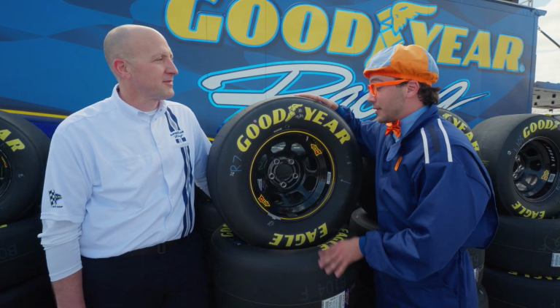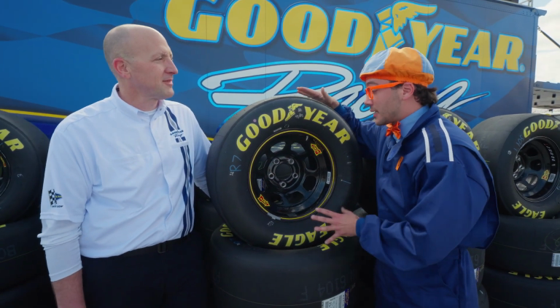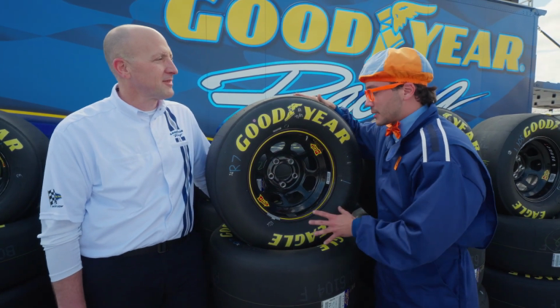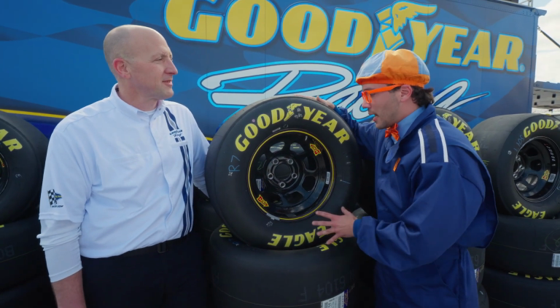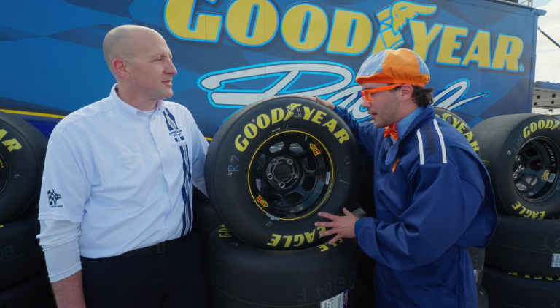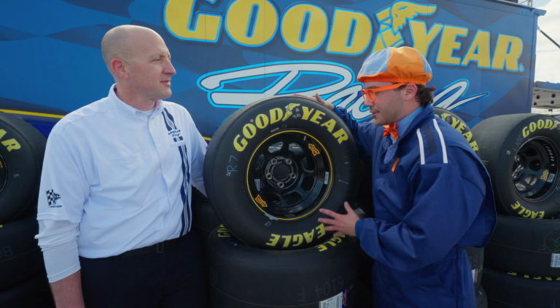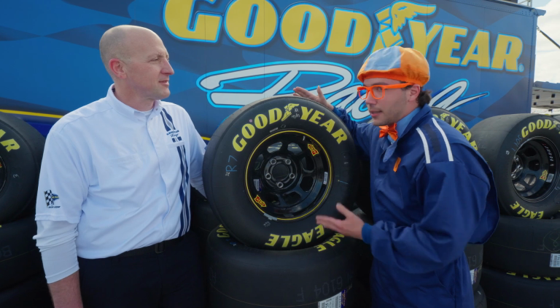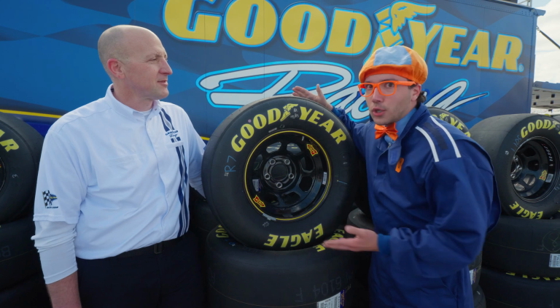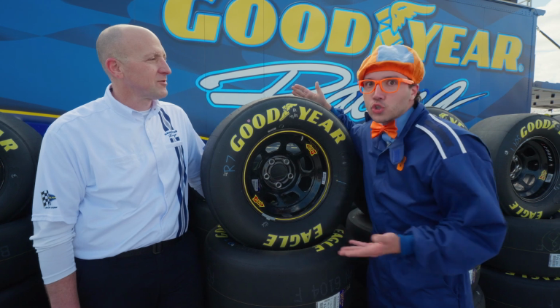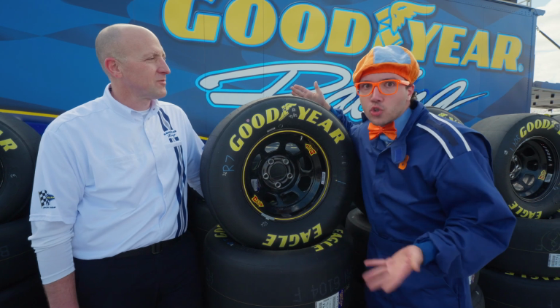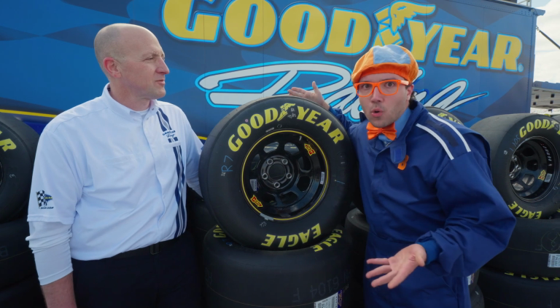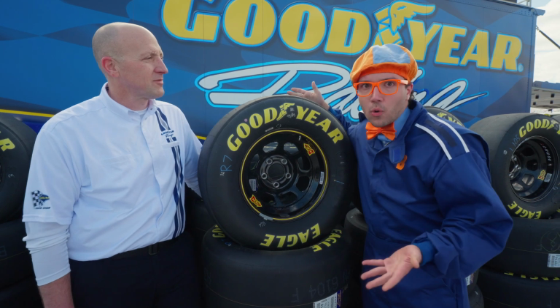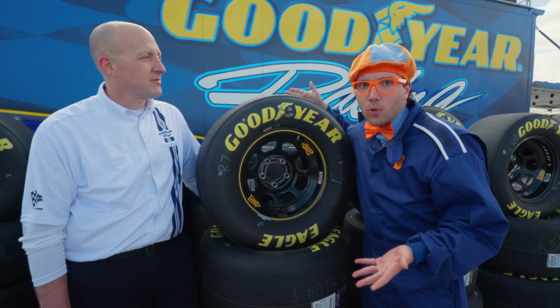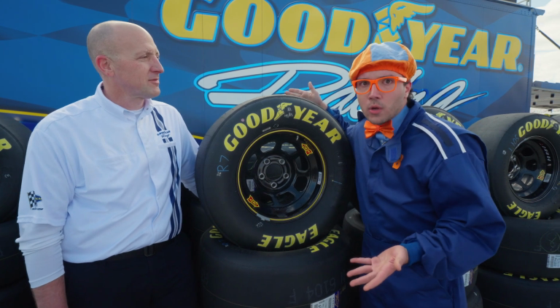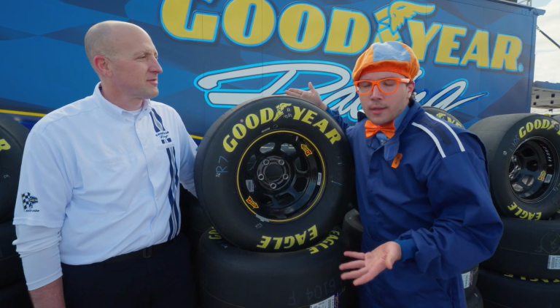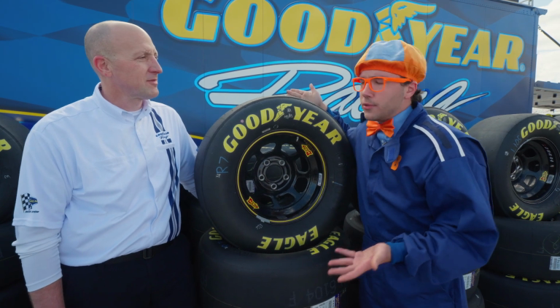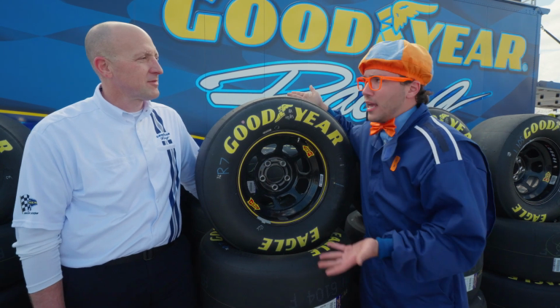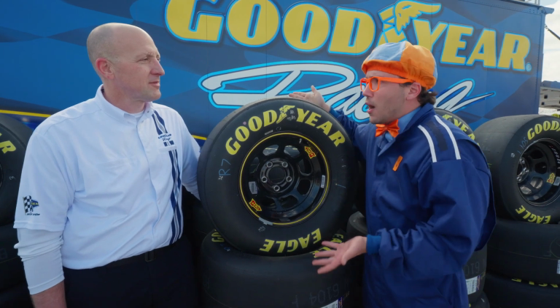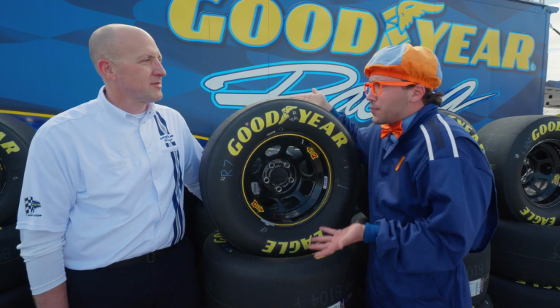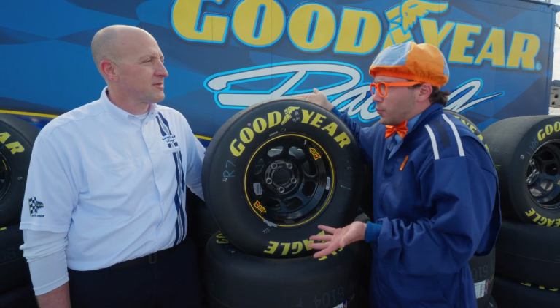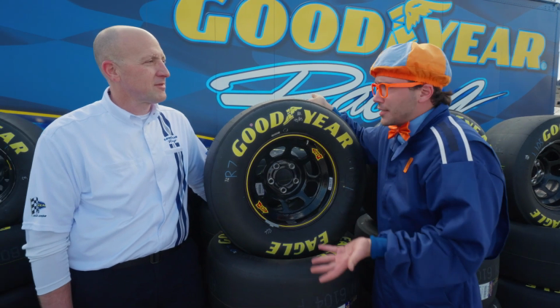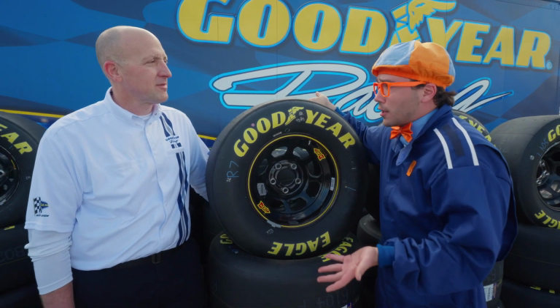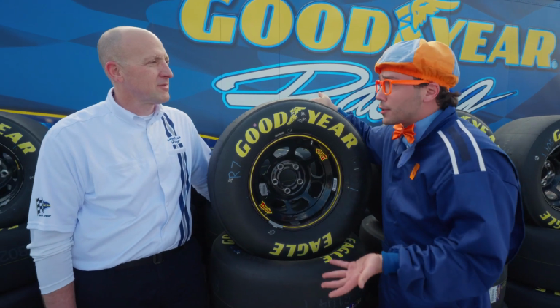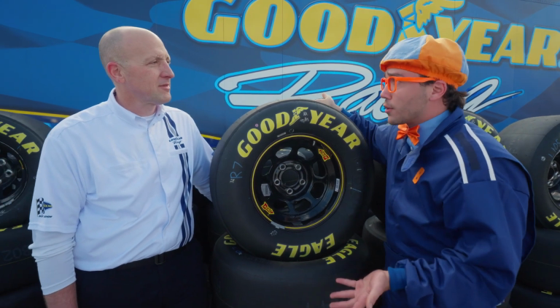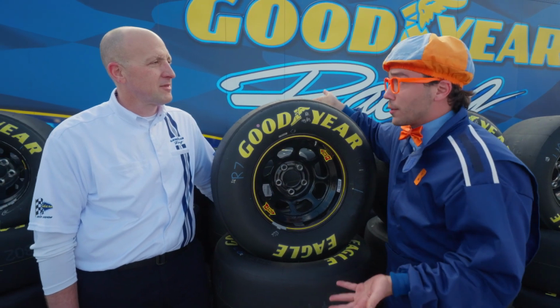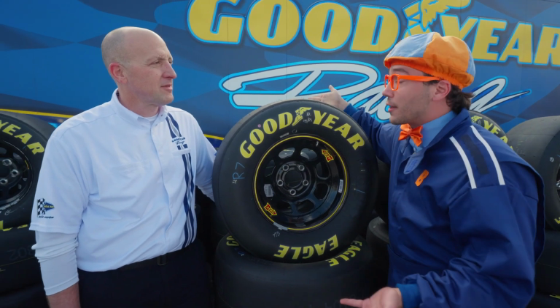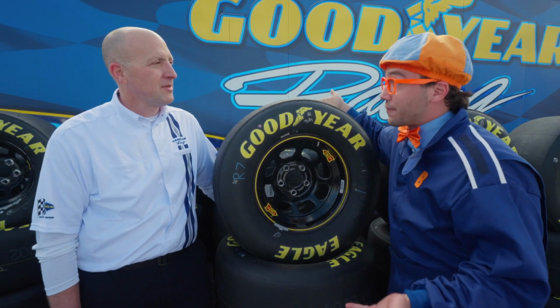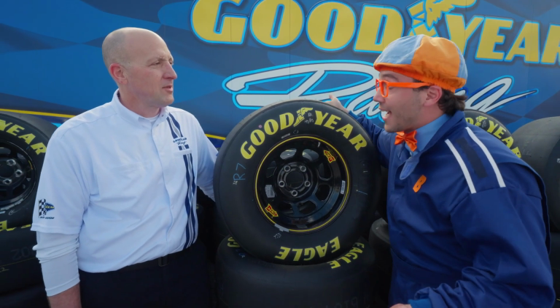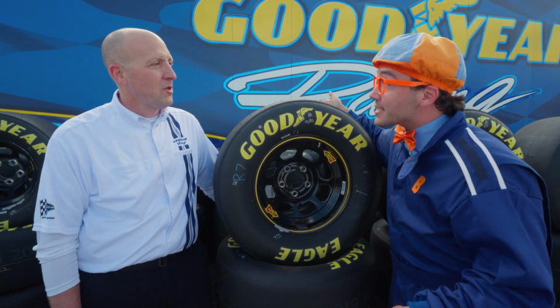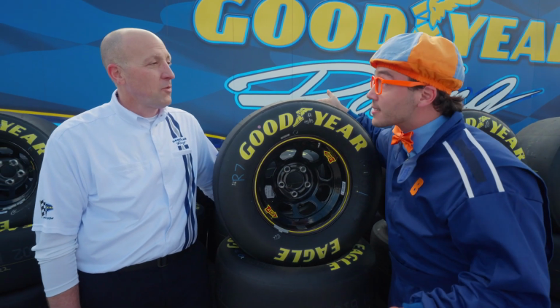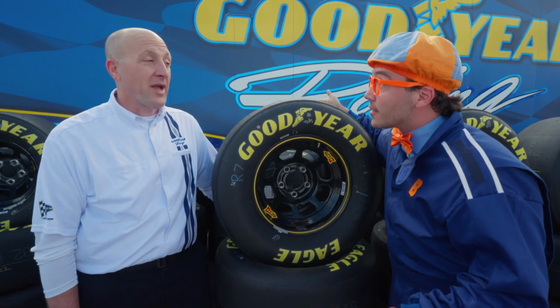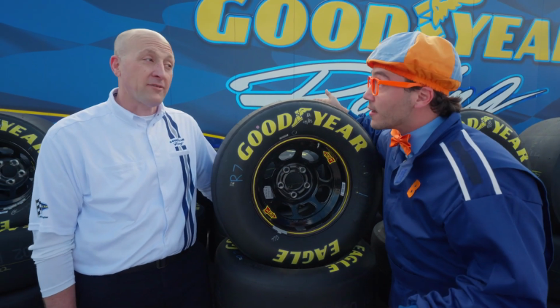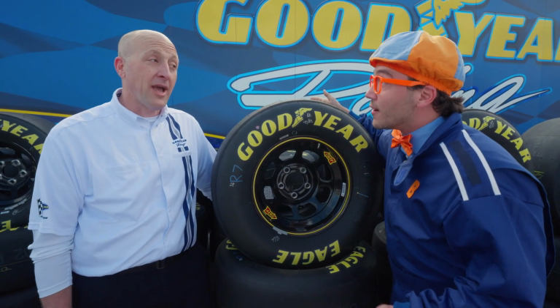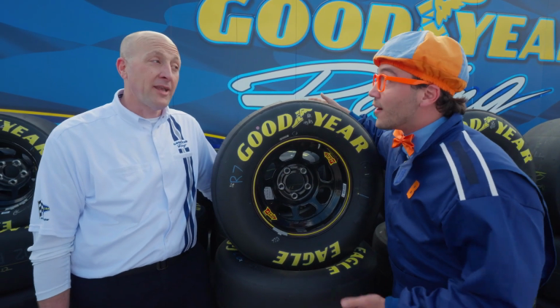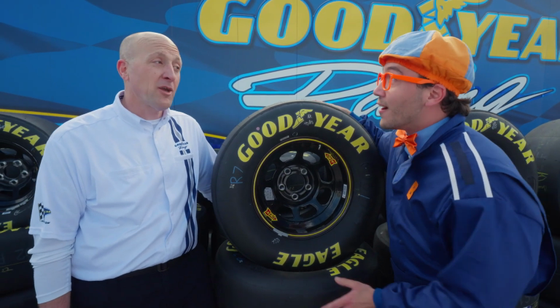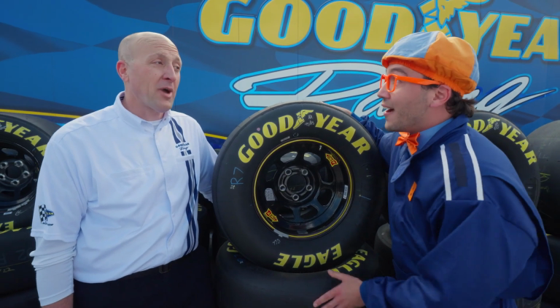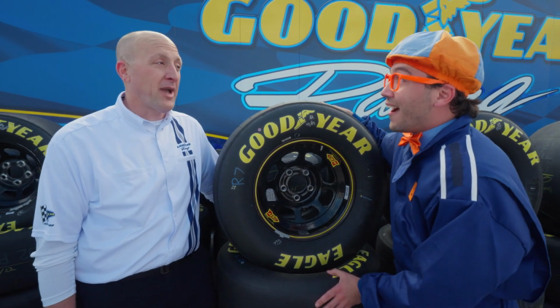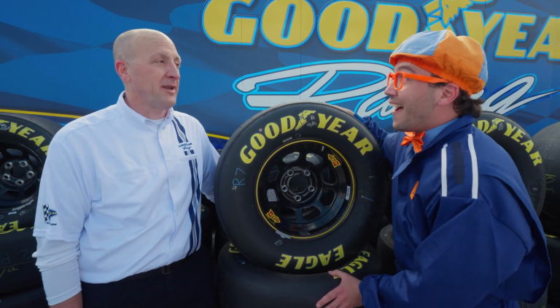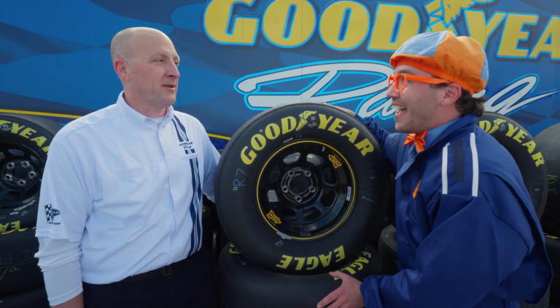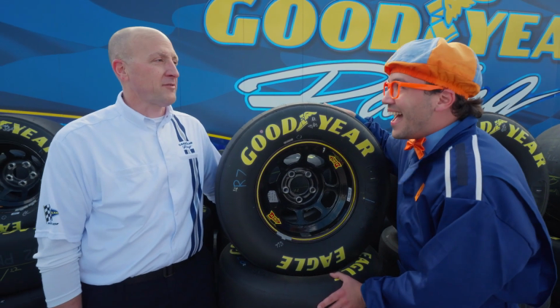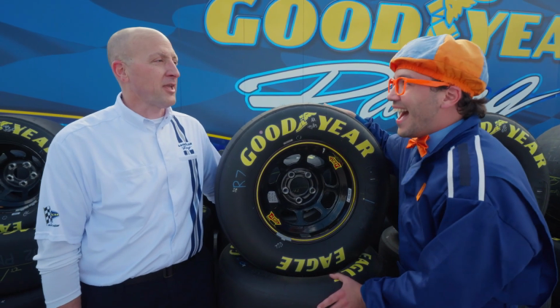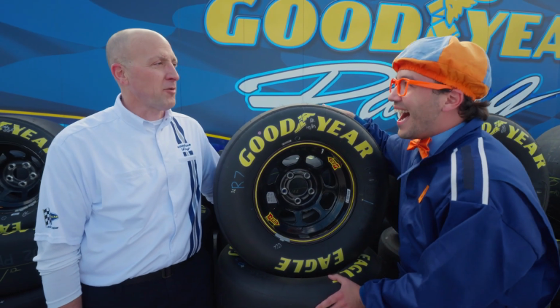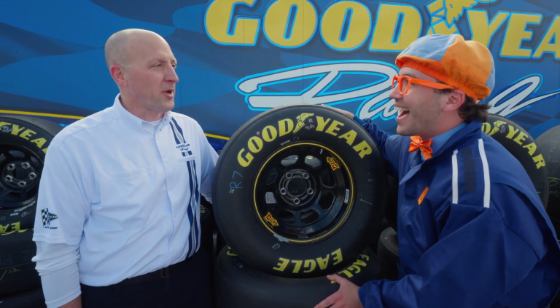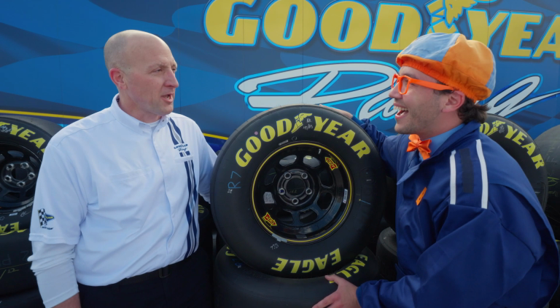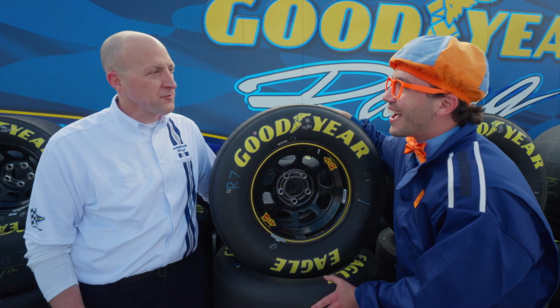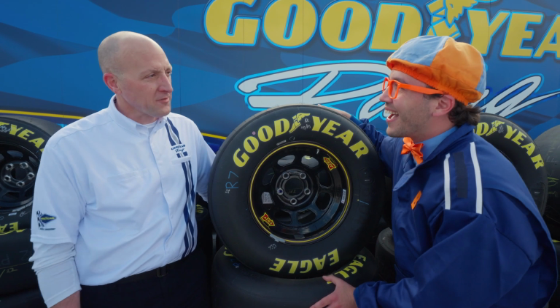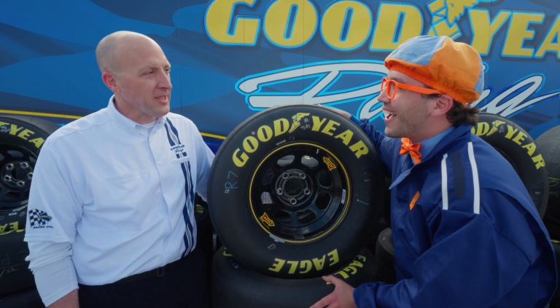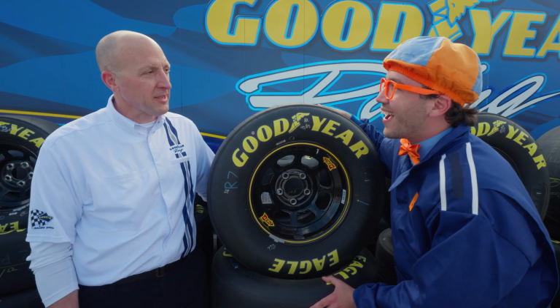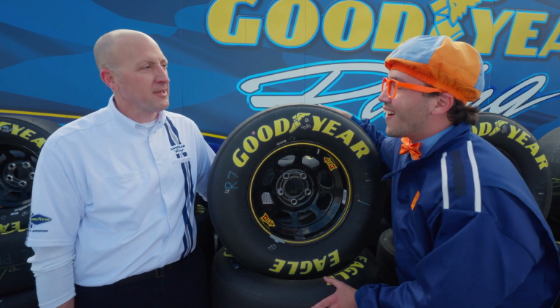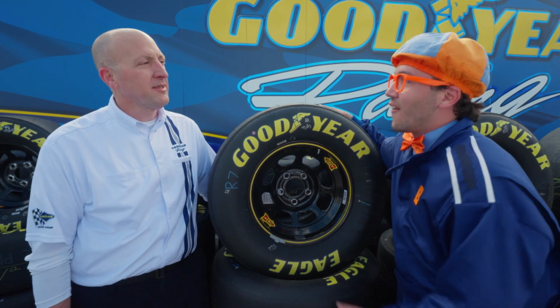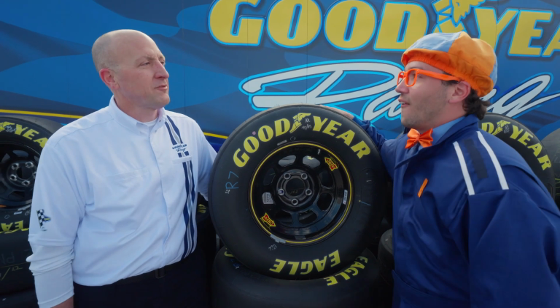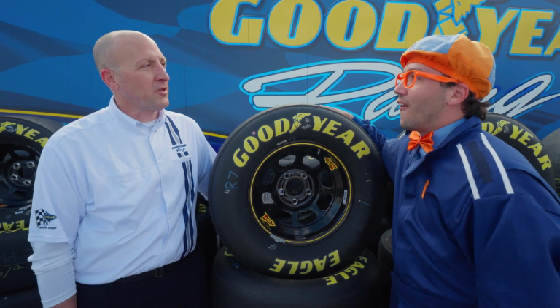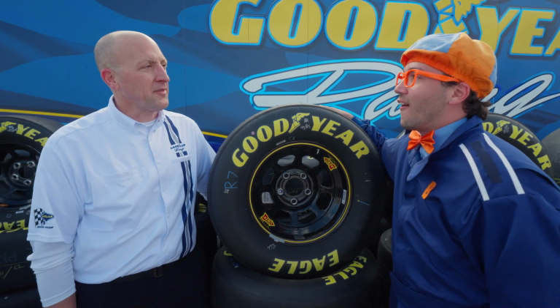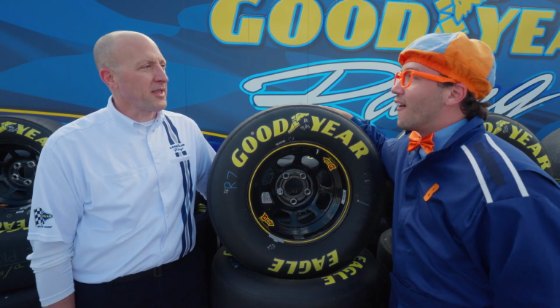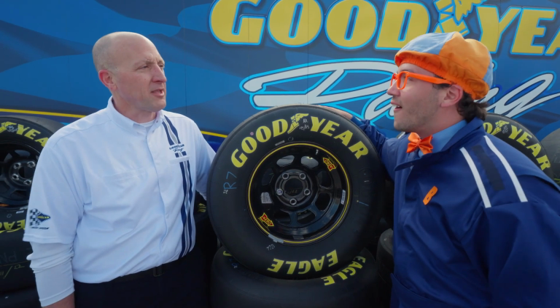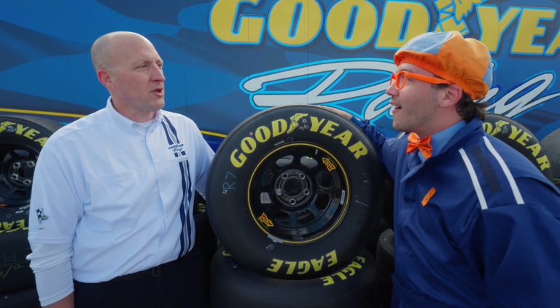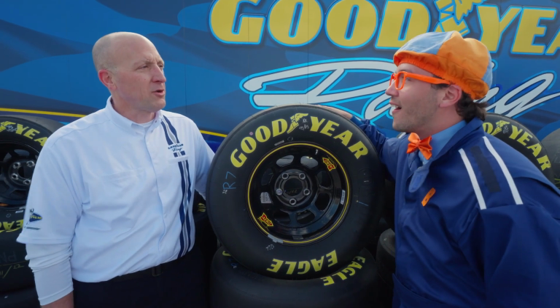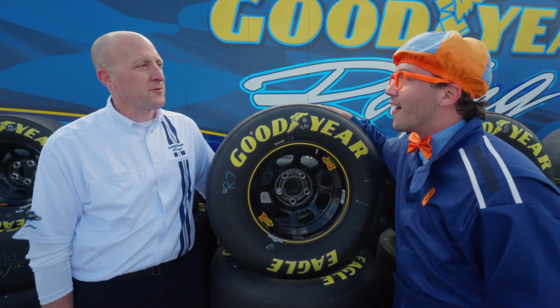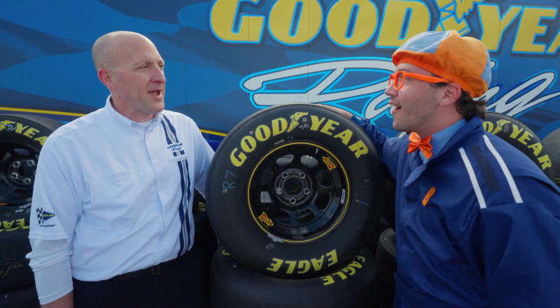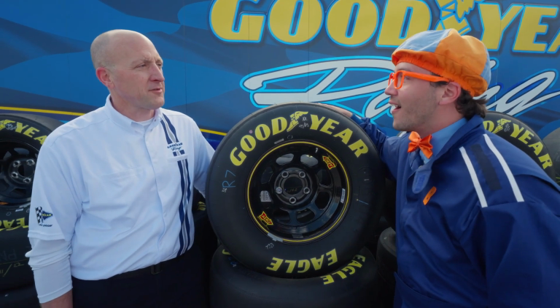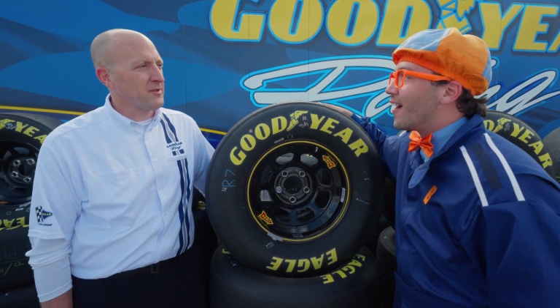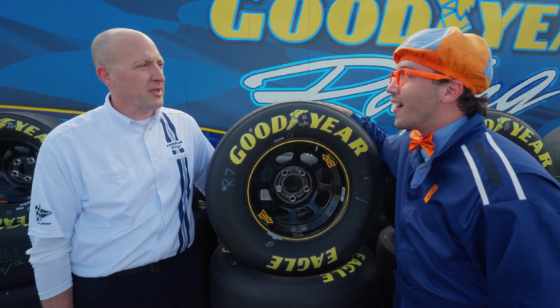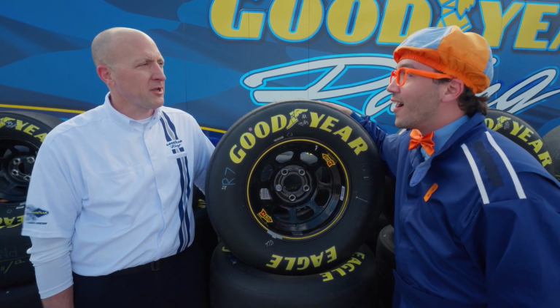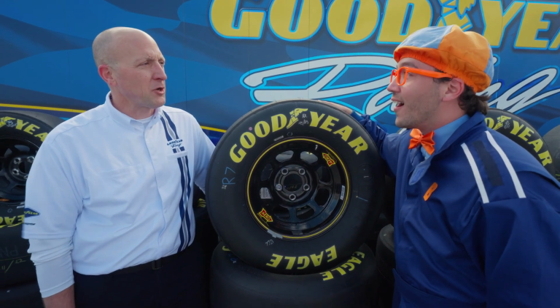These tires look so cool! Do they help the race cars go really fast? That's the idea — to give them enough stick so that they can go as fast as they can go!